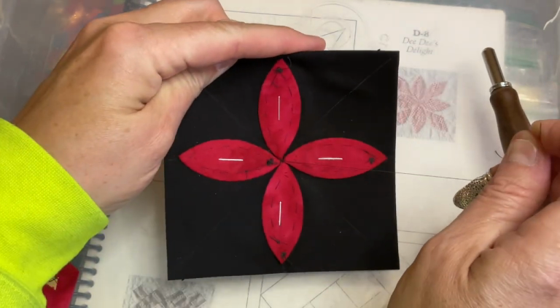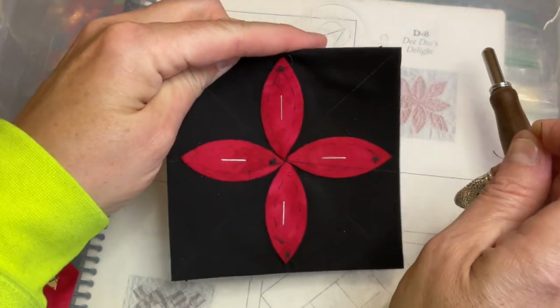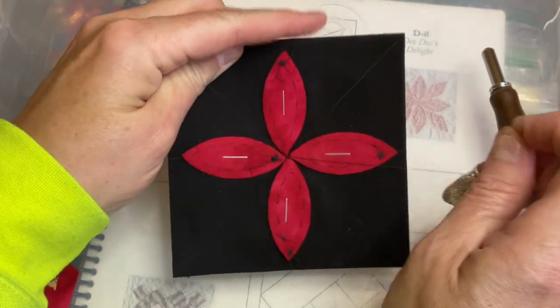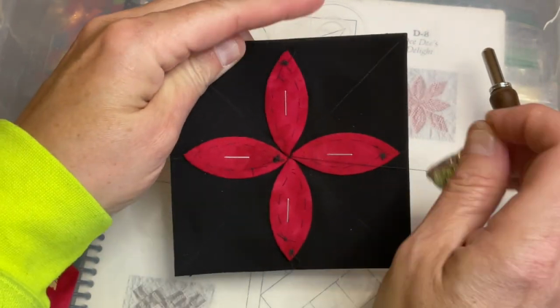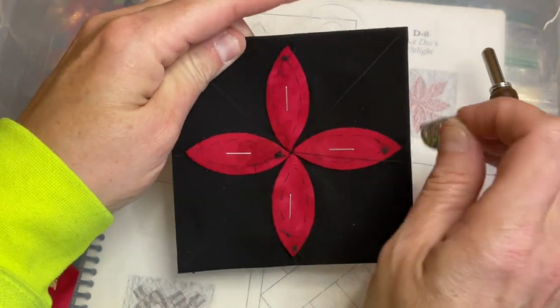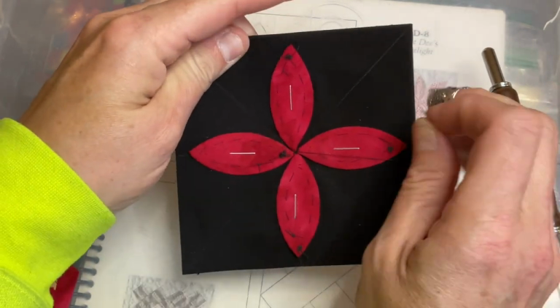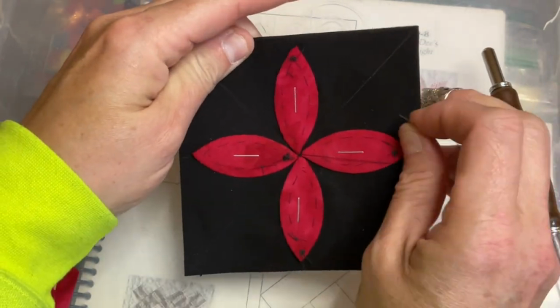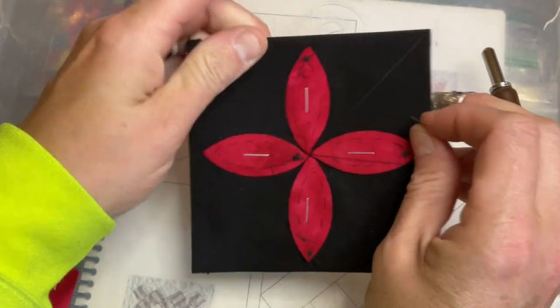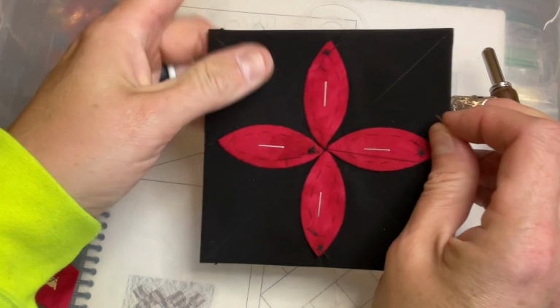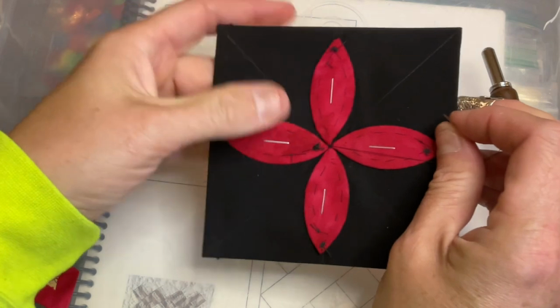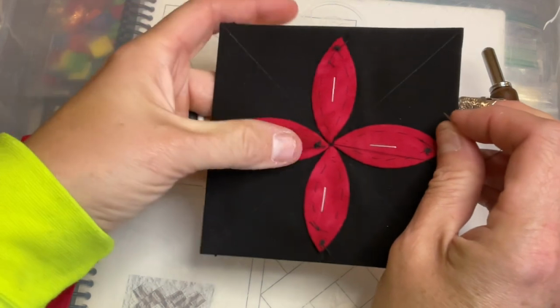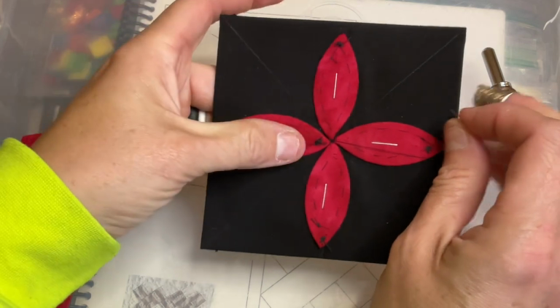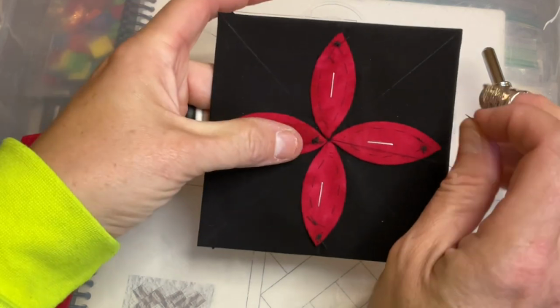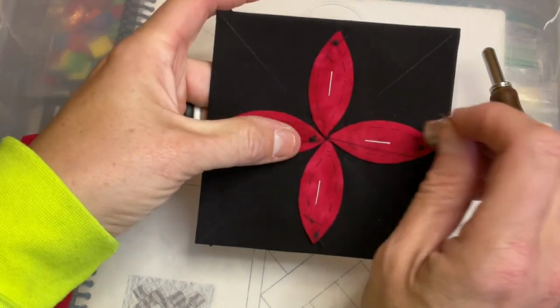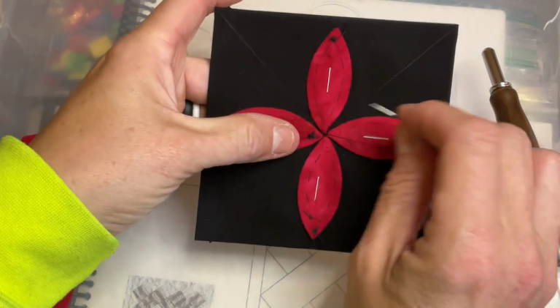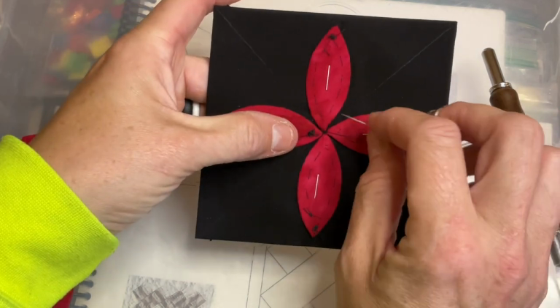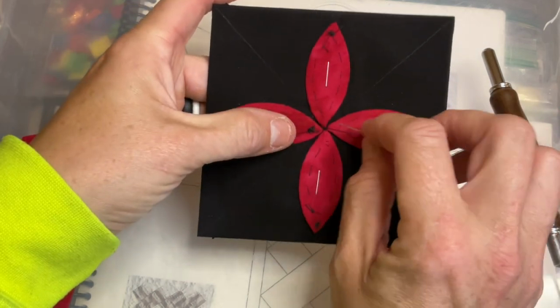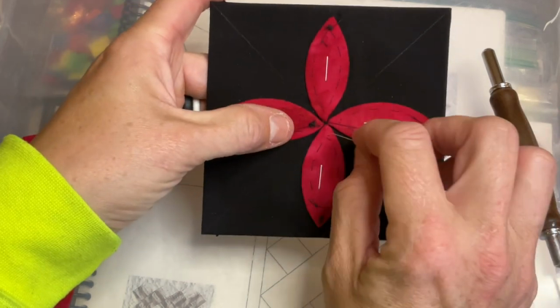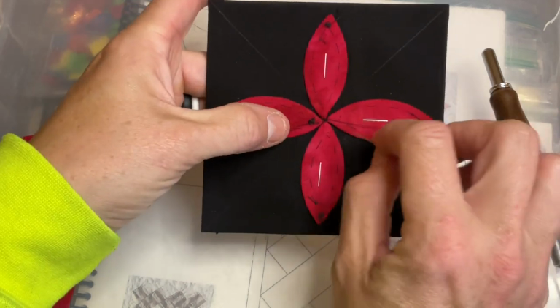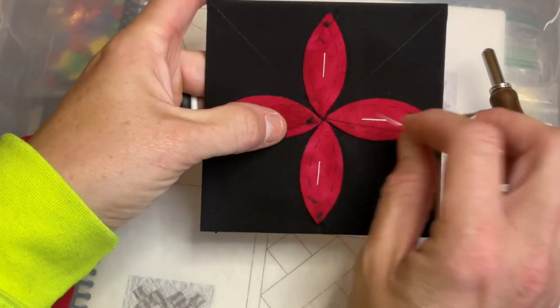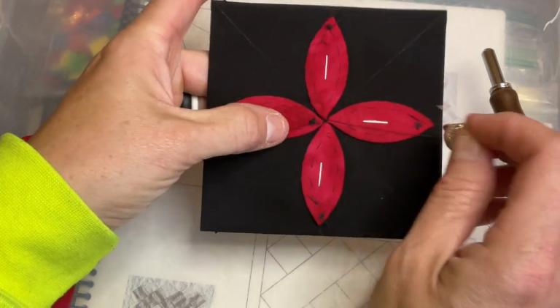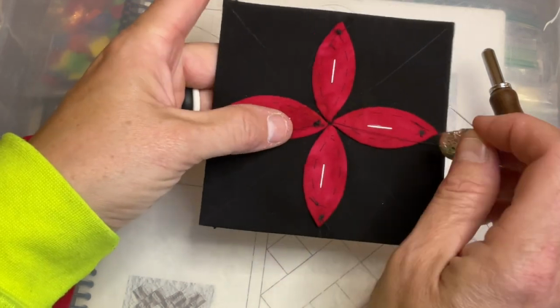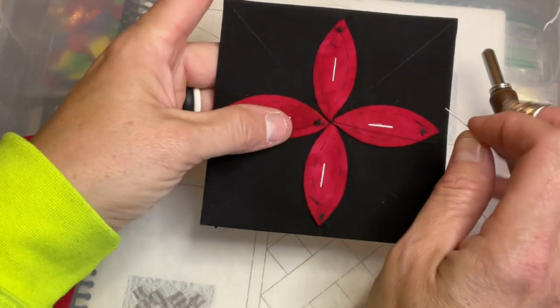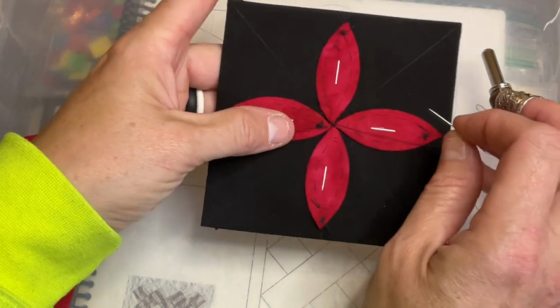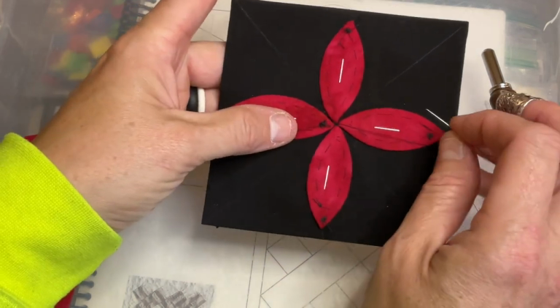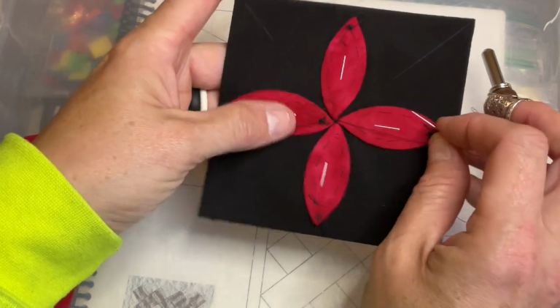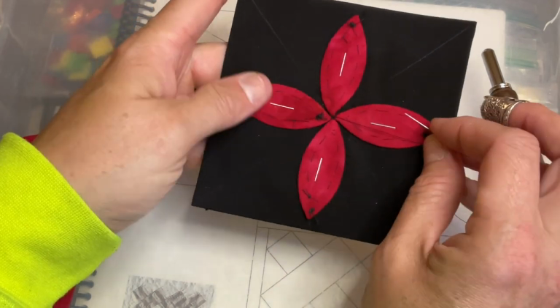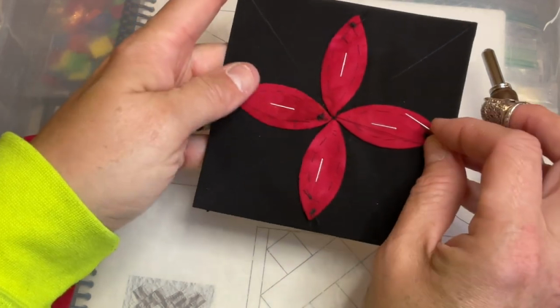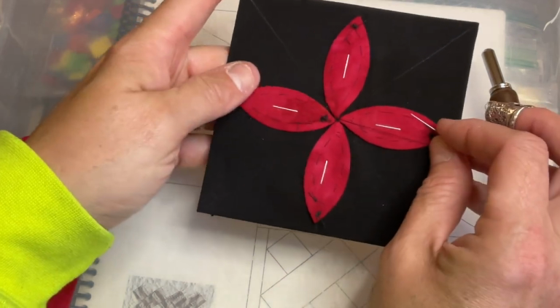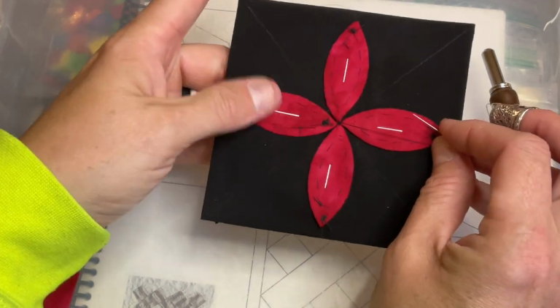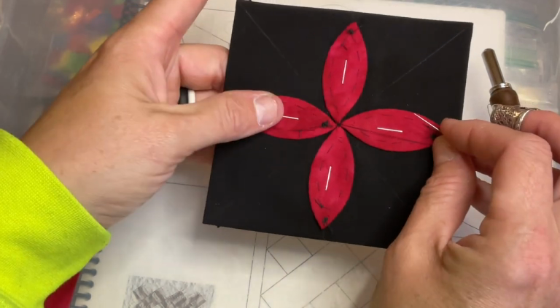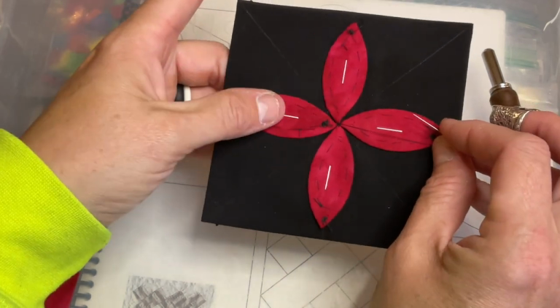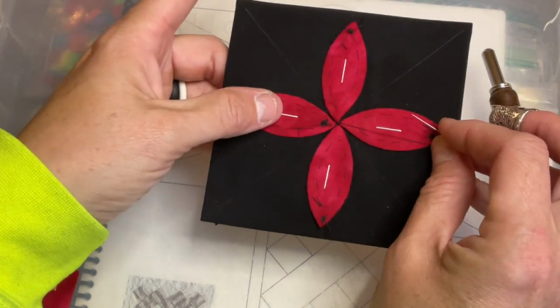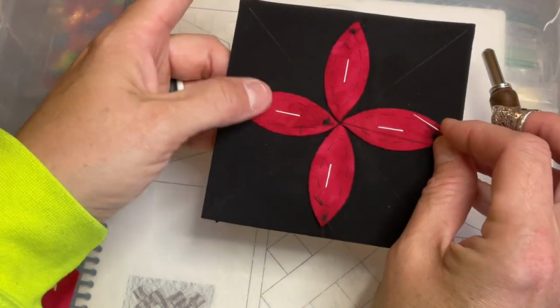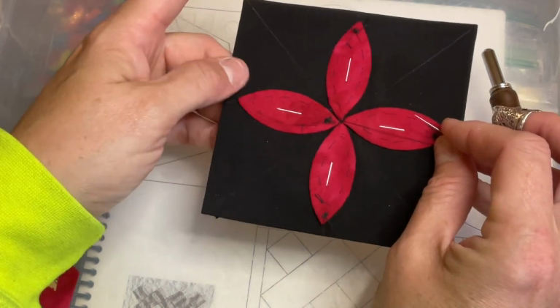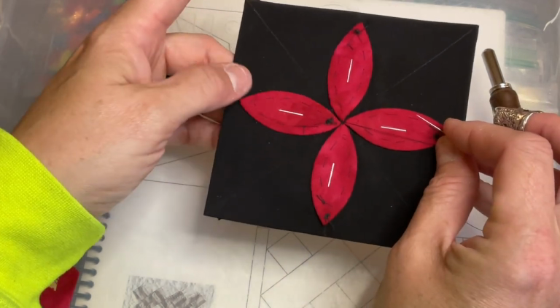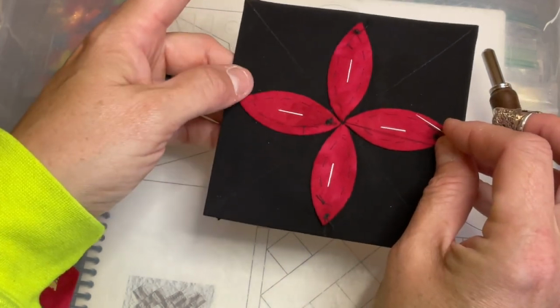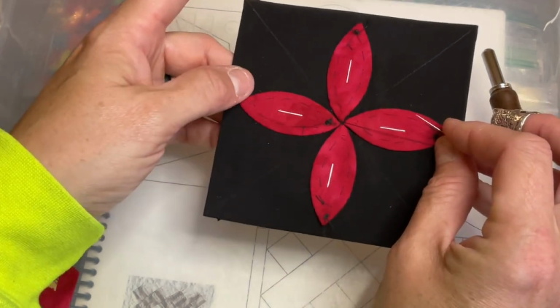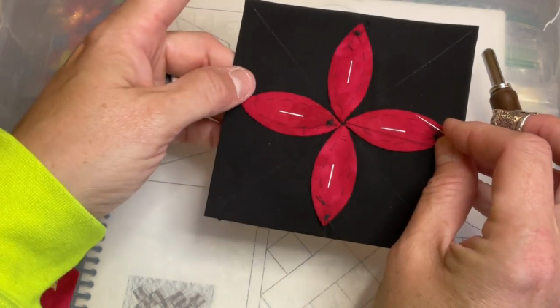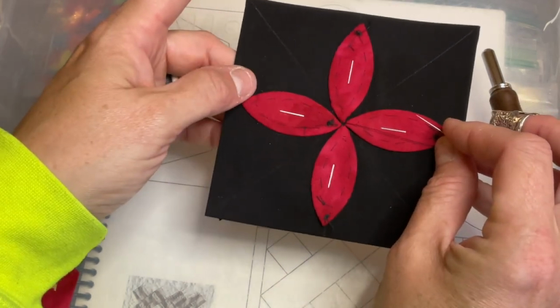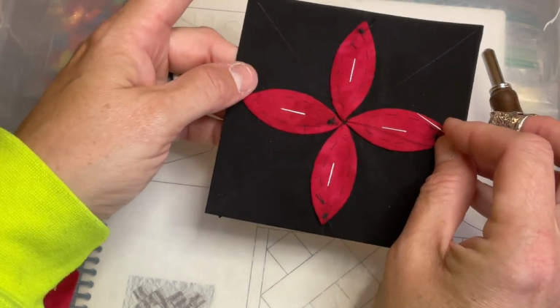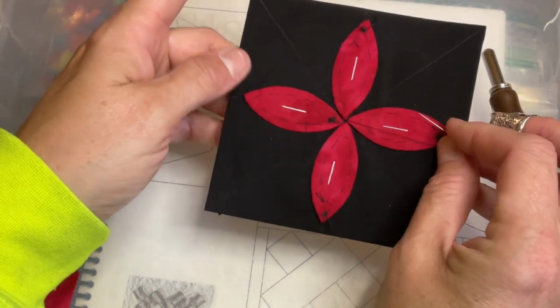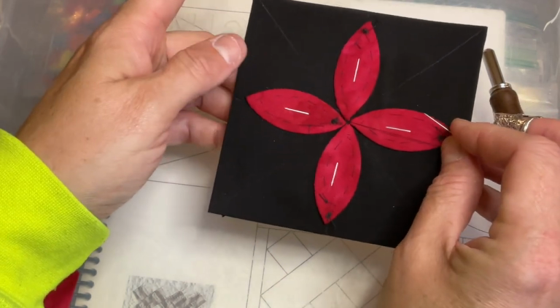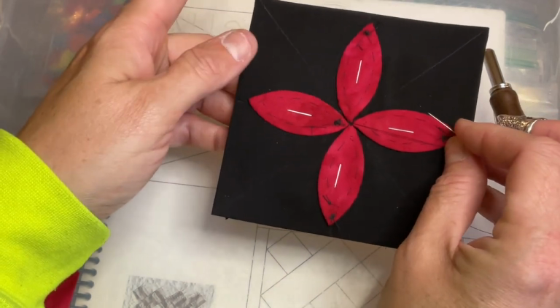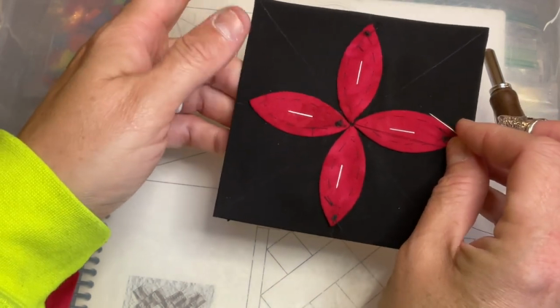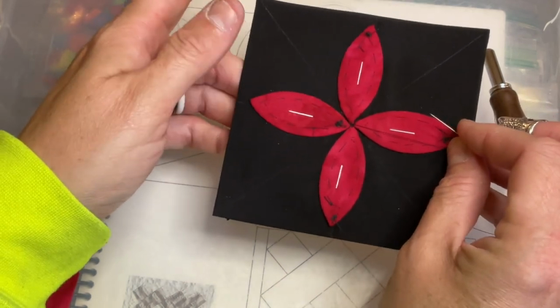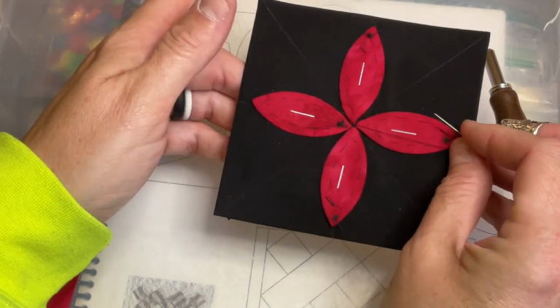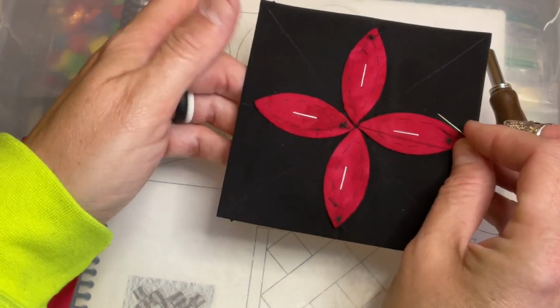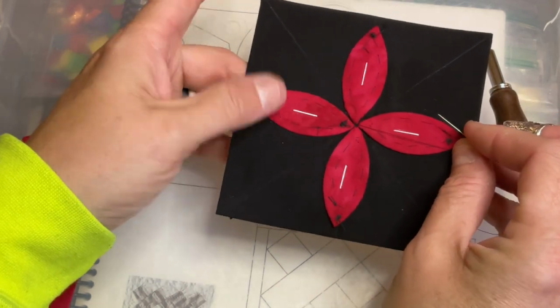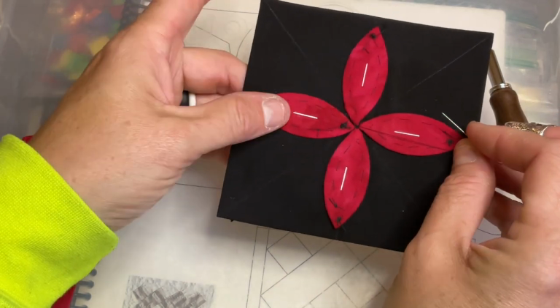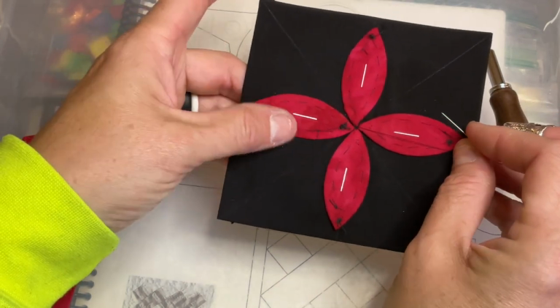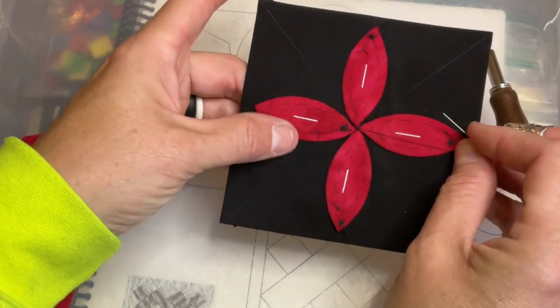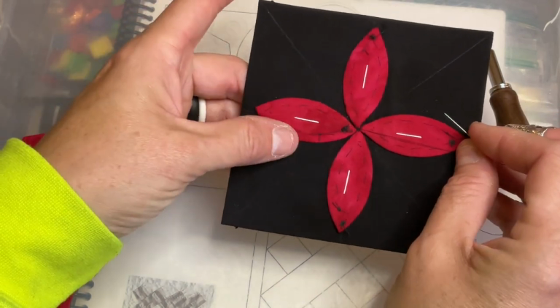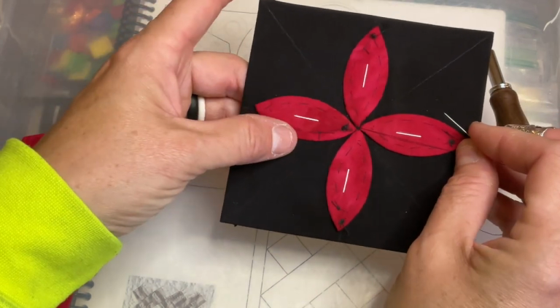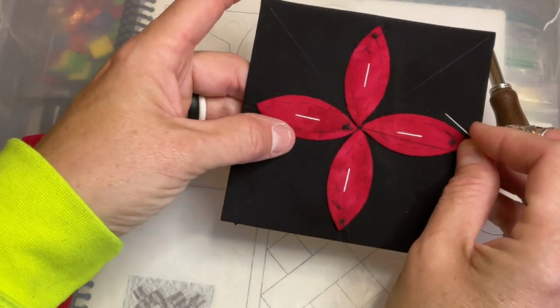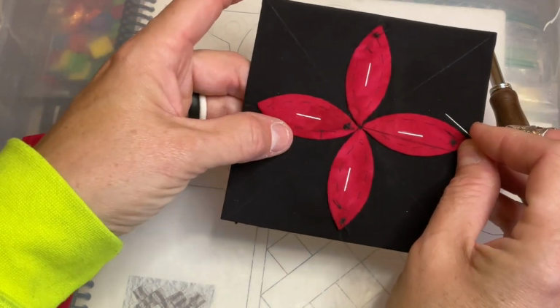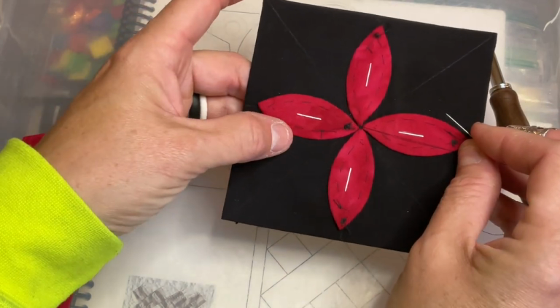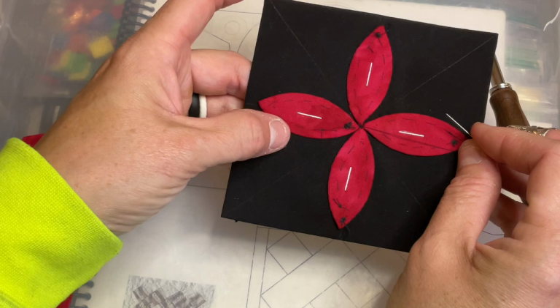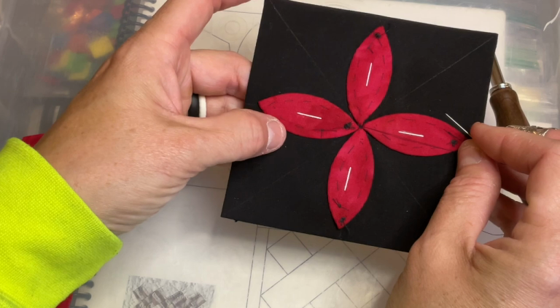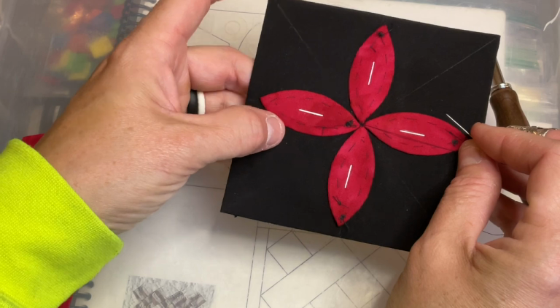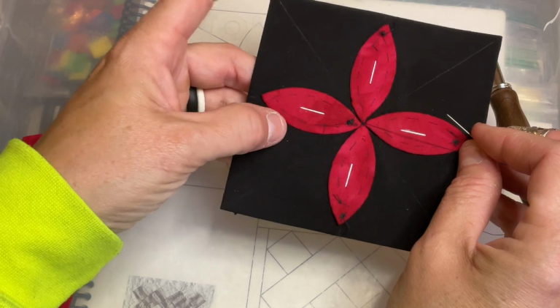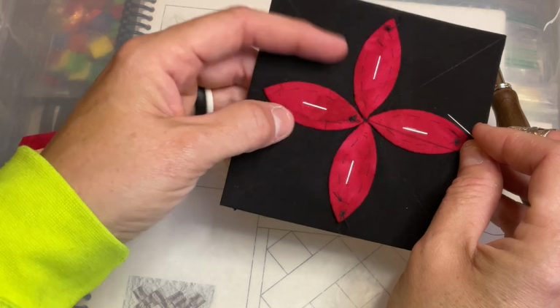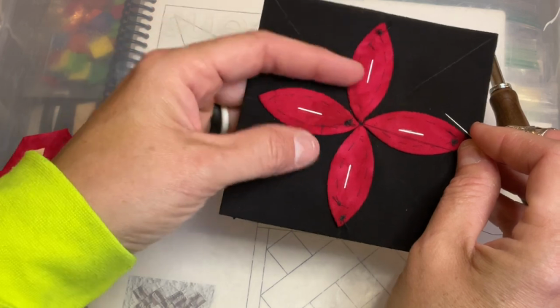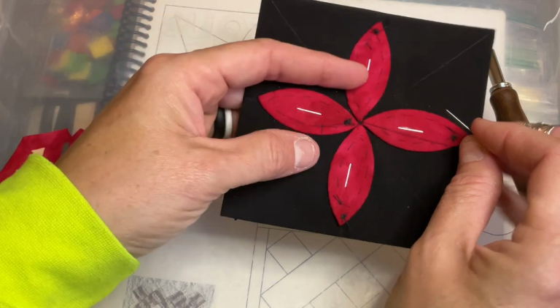I'm going to tie off my thread, take out my staples and basting, and then we can position the next set.